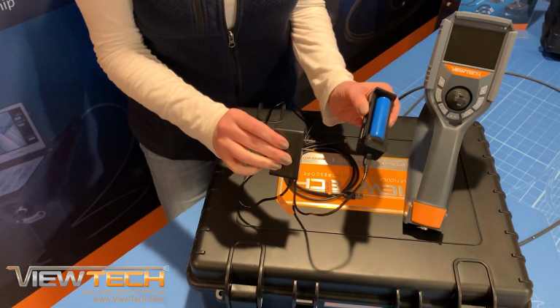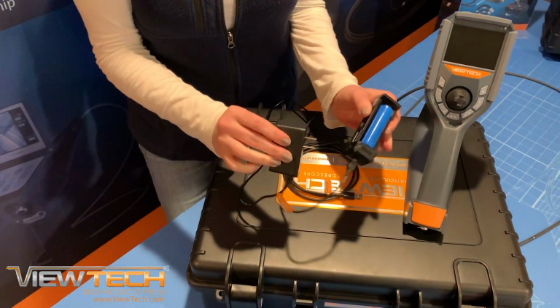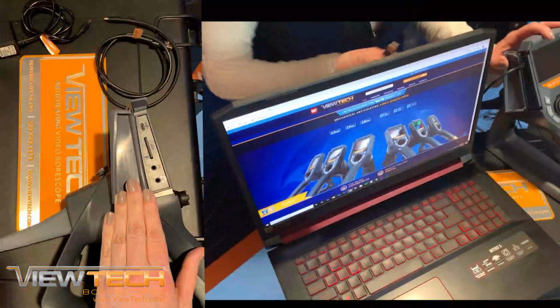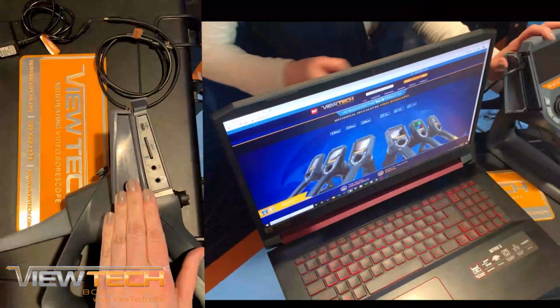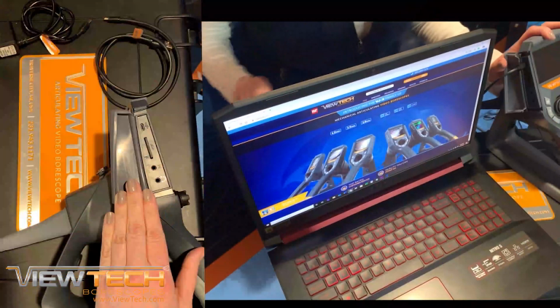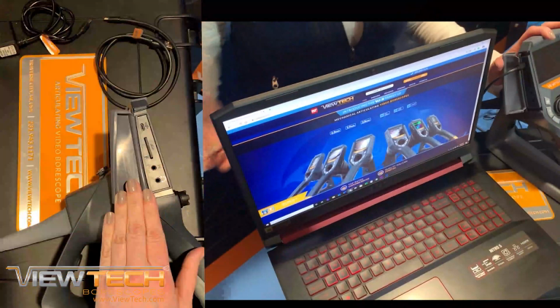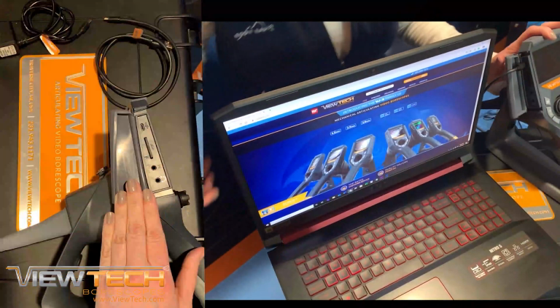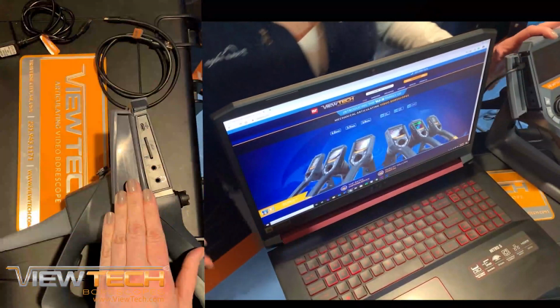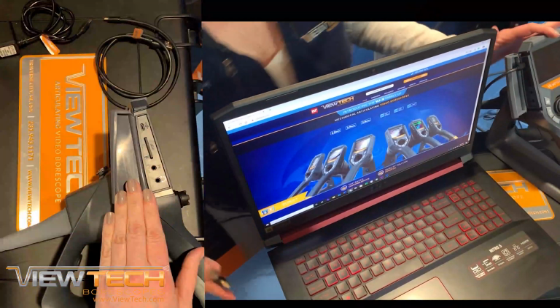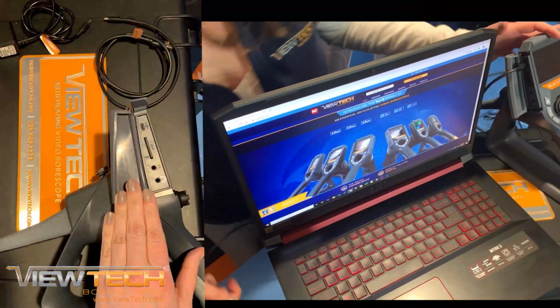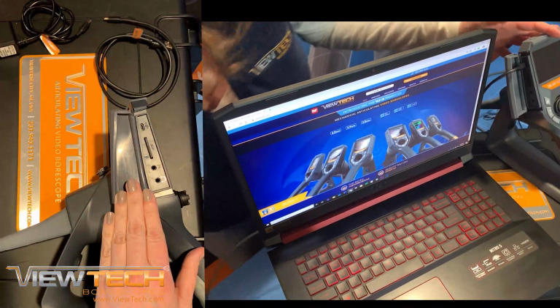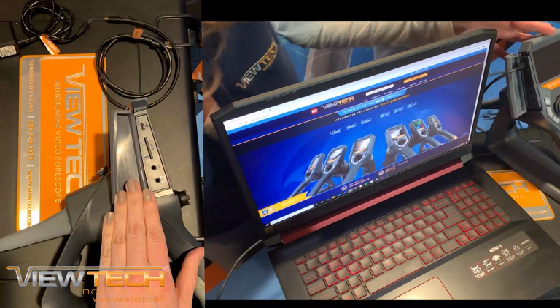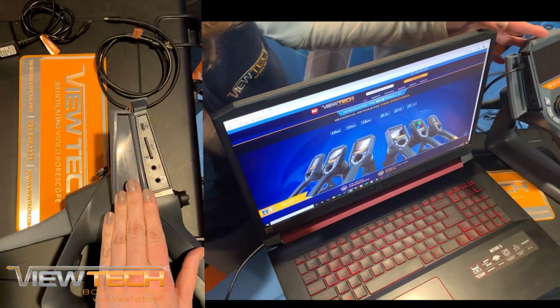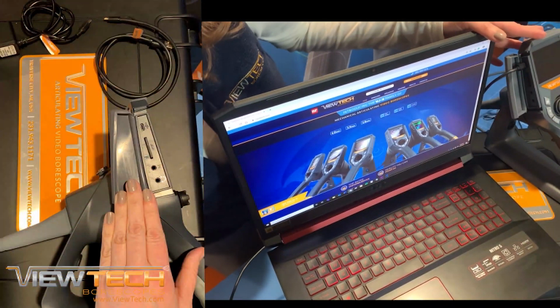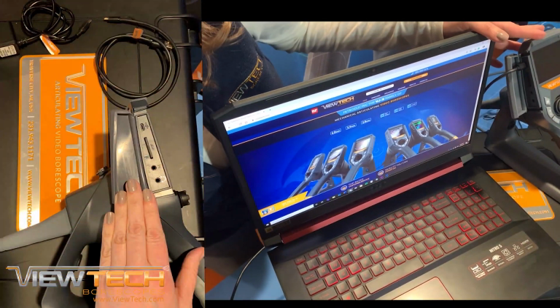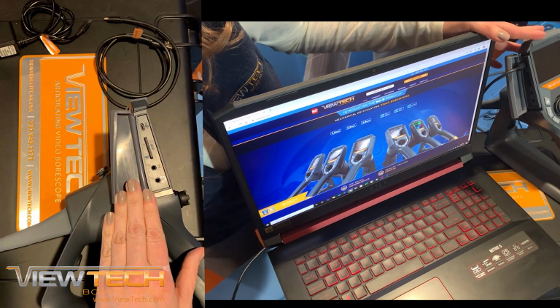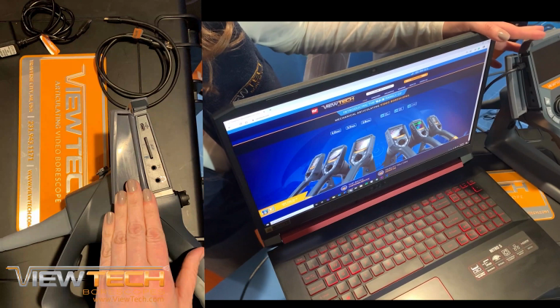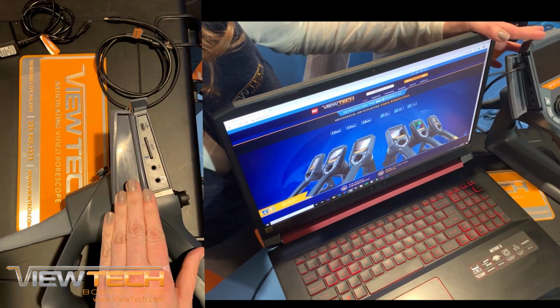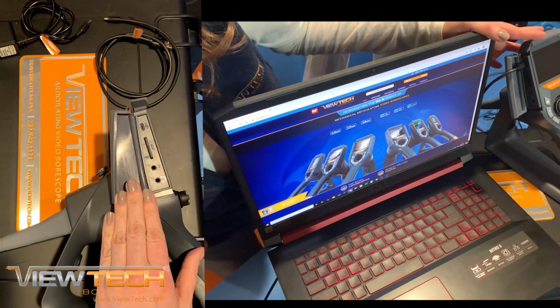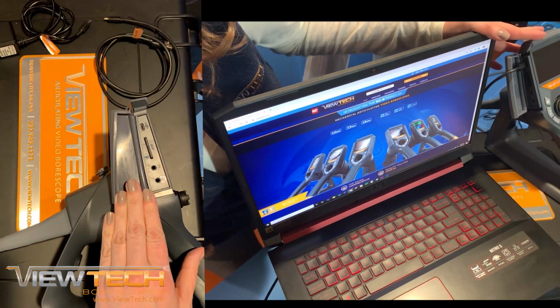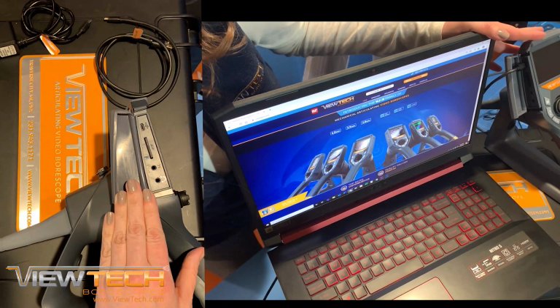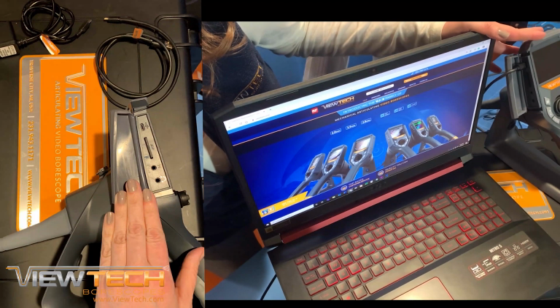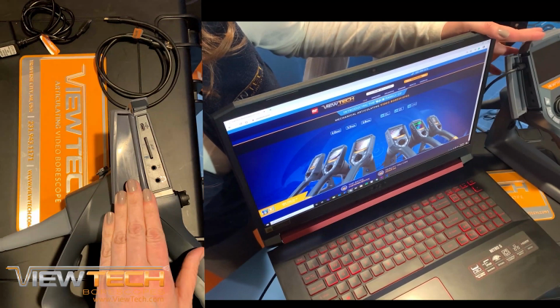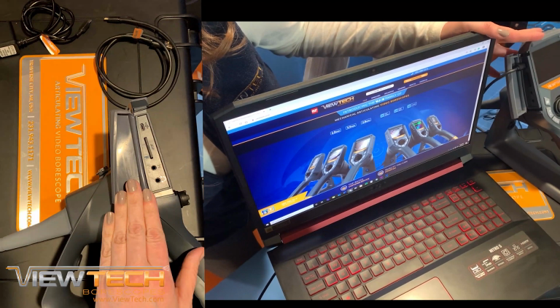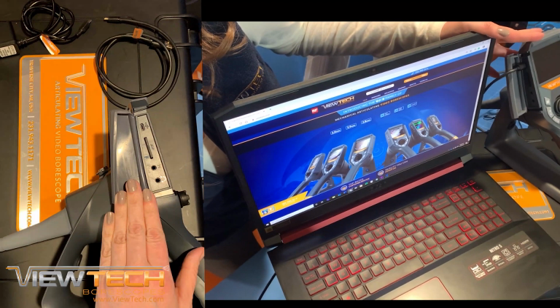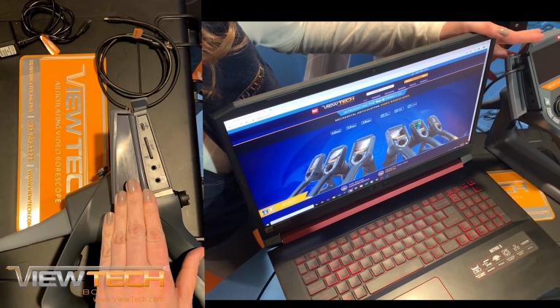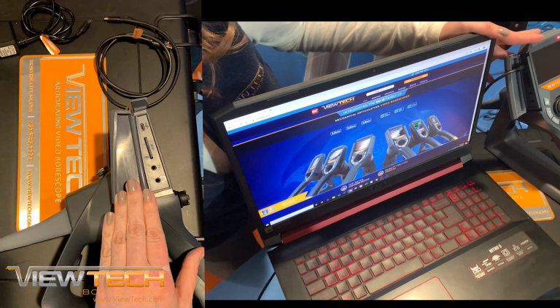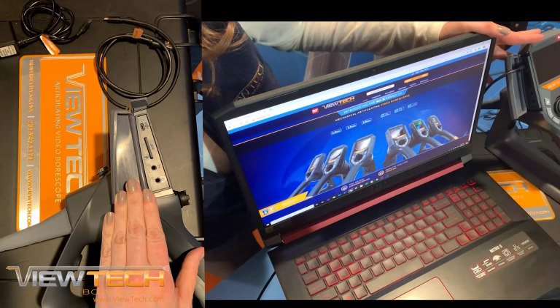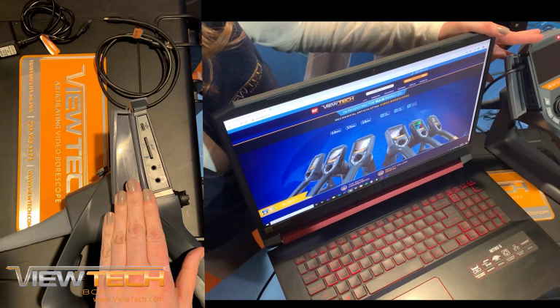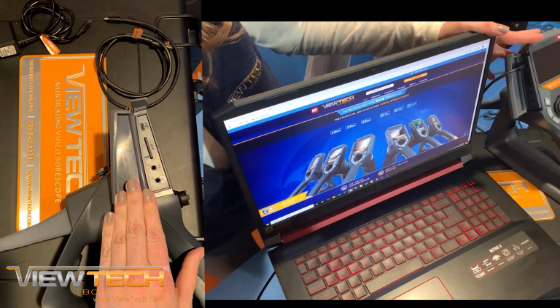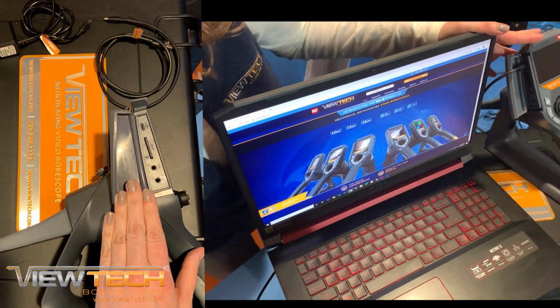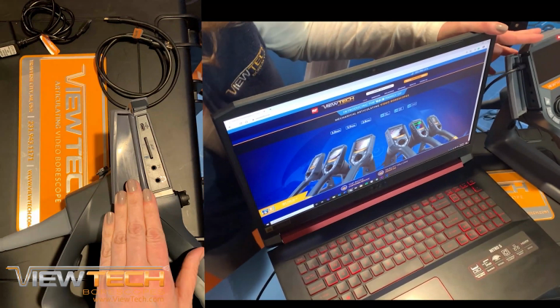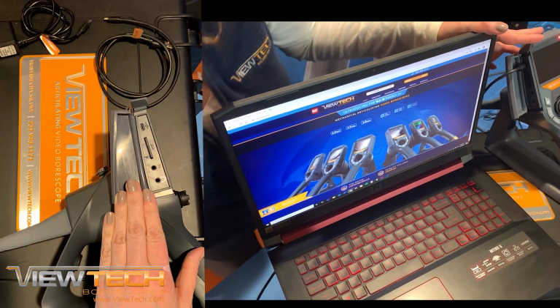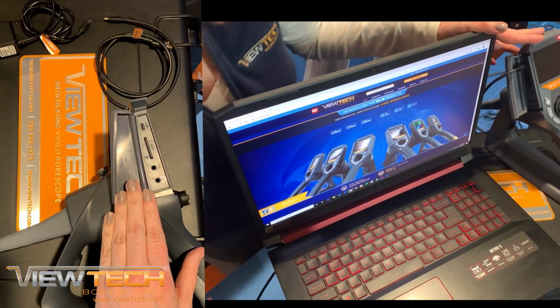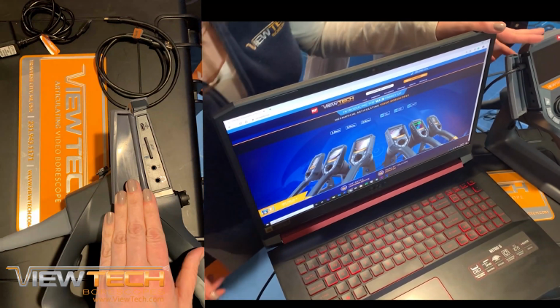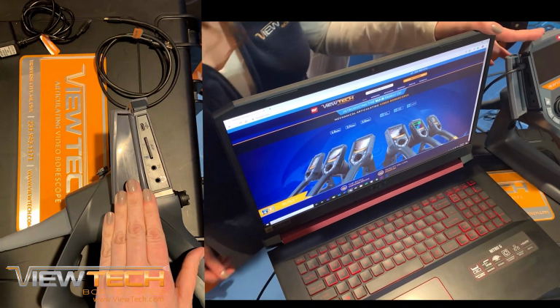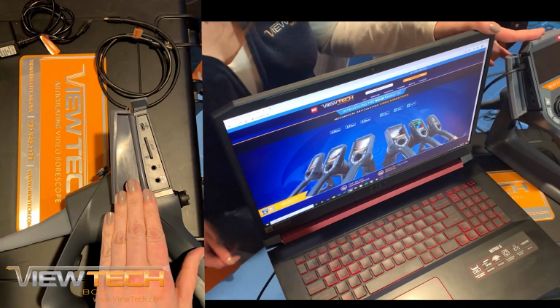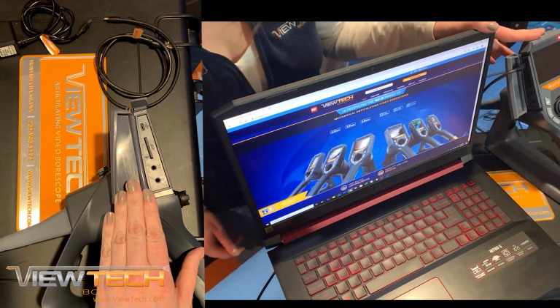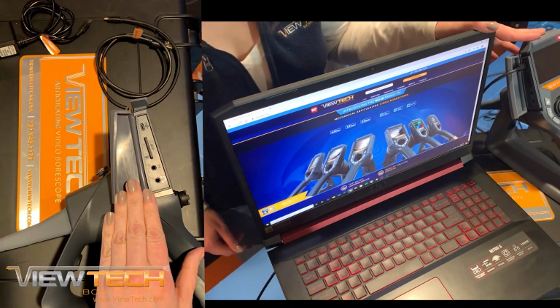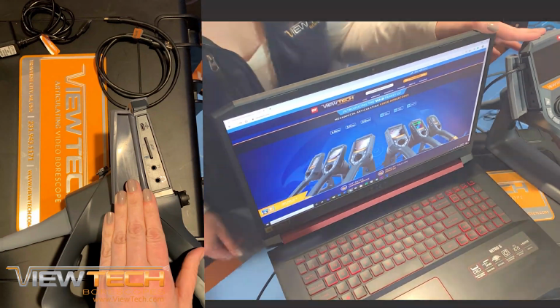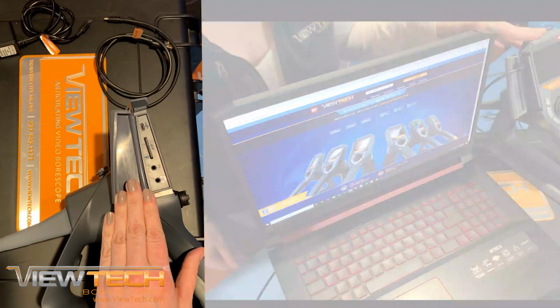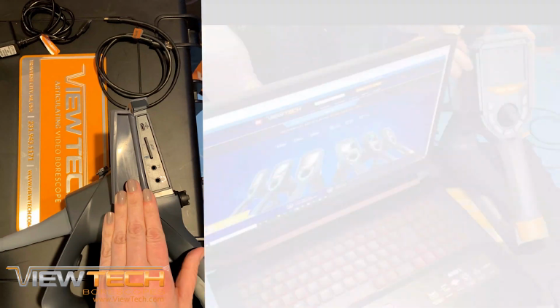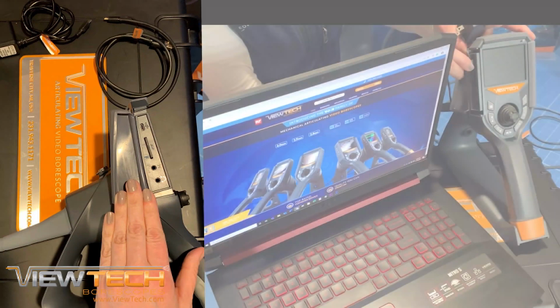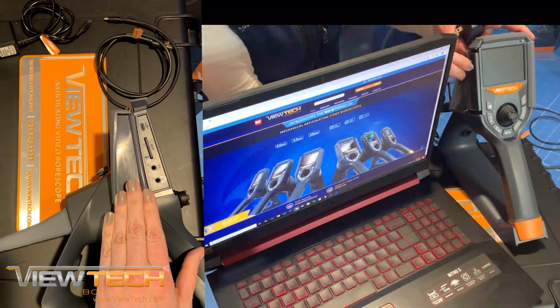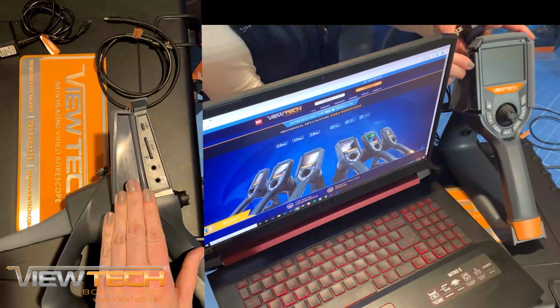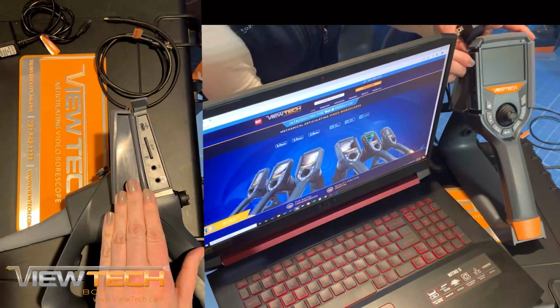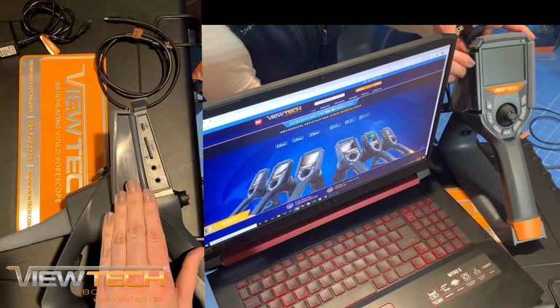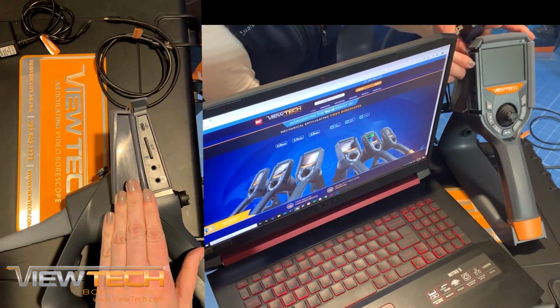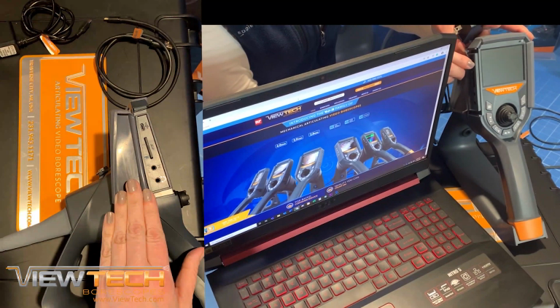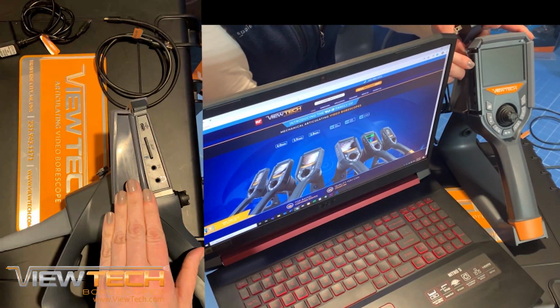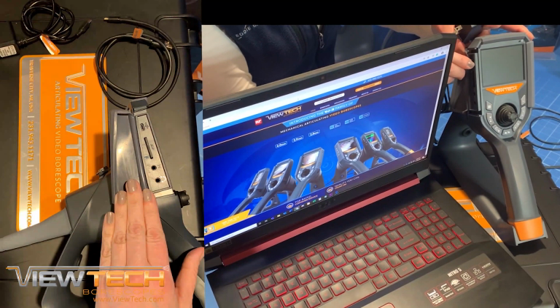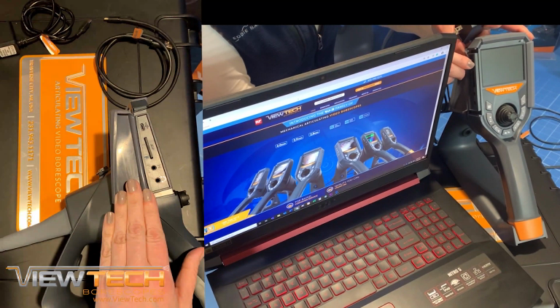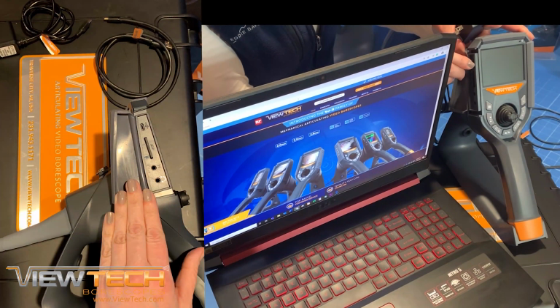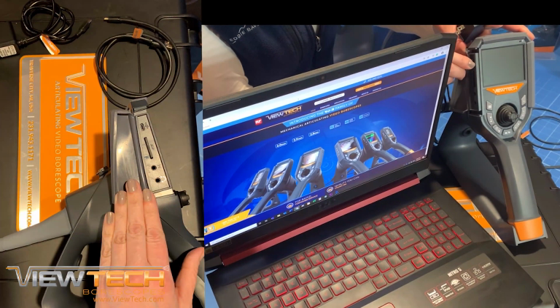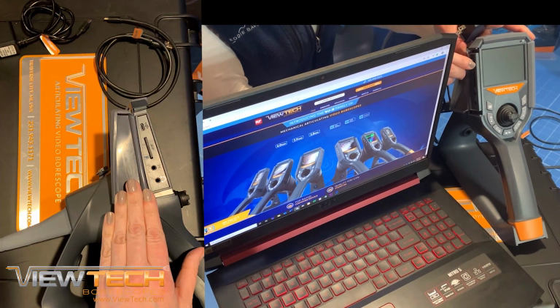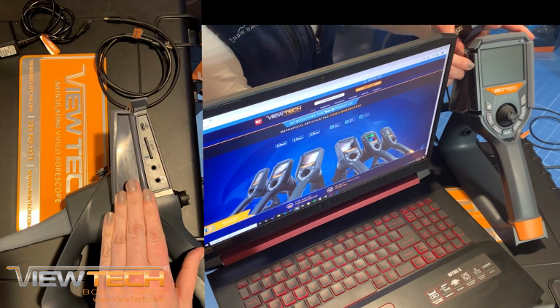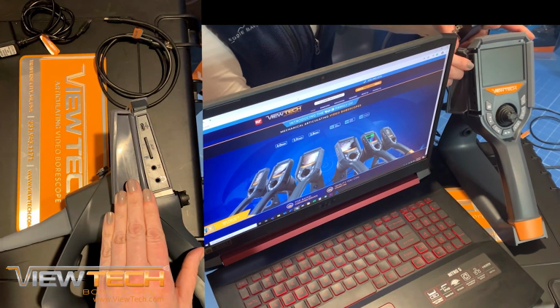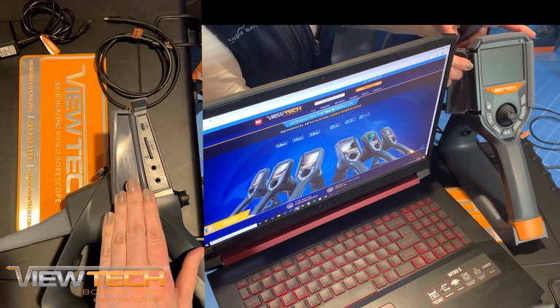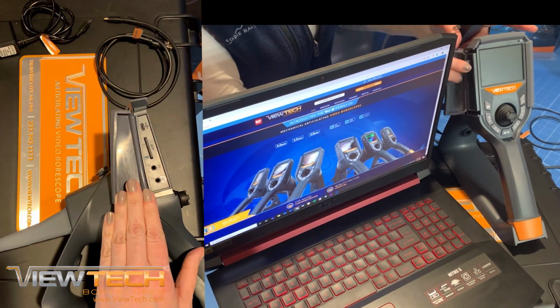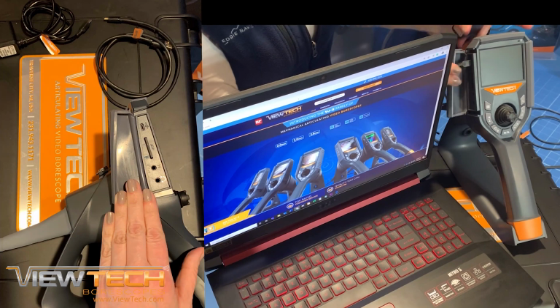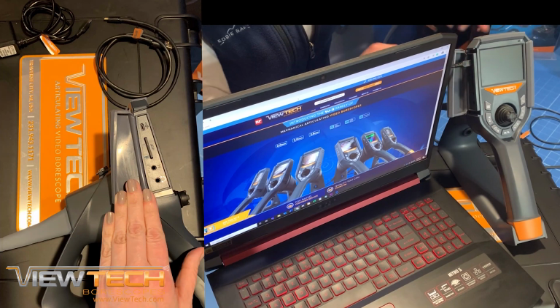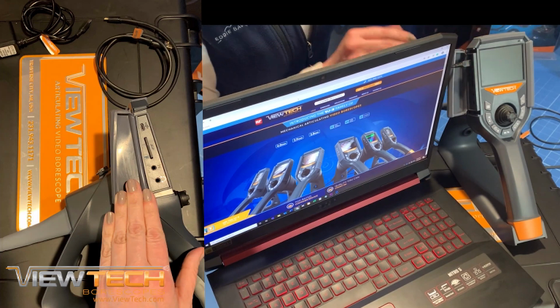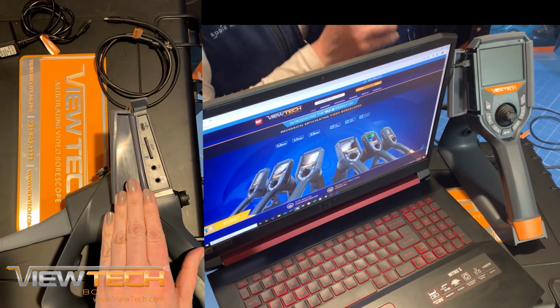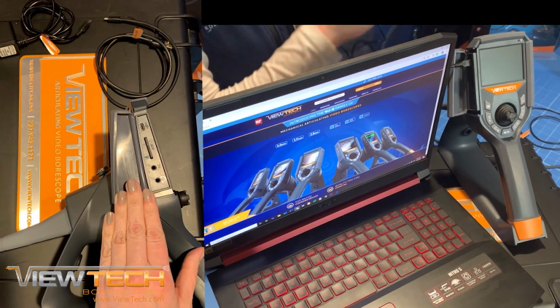You can also use the built-in battery charger by connecting the micro-USB cable to your computer or to the included AC power adapter.